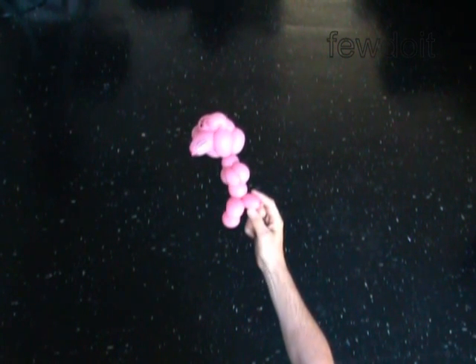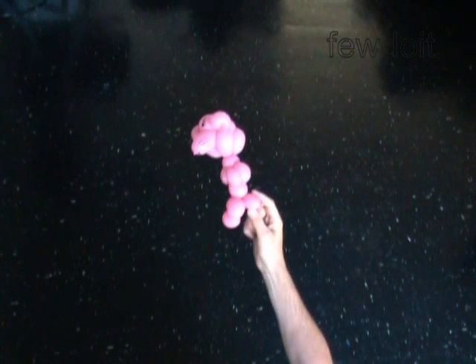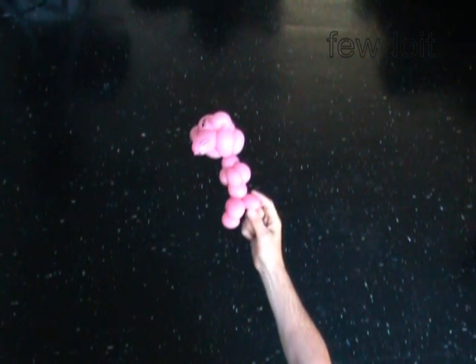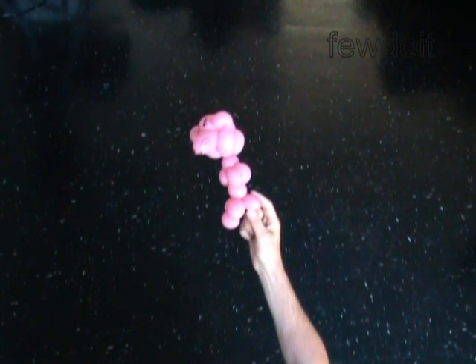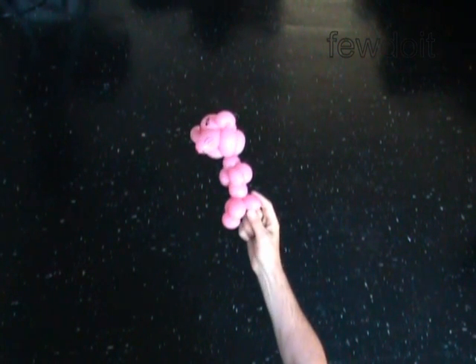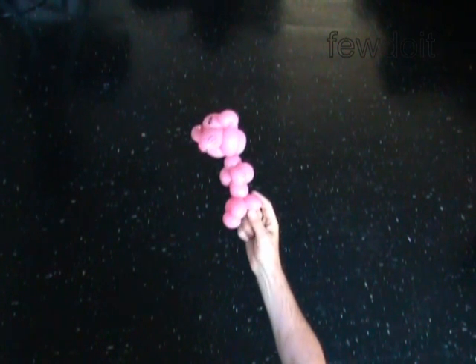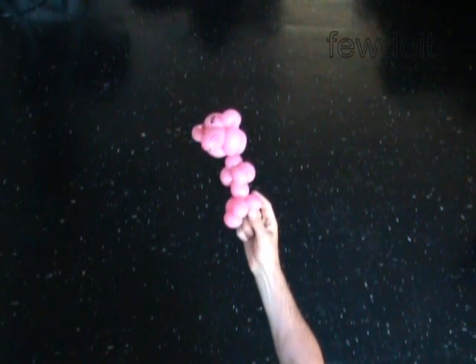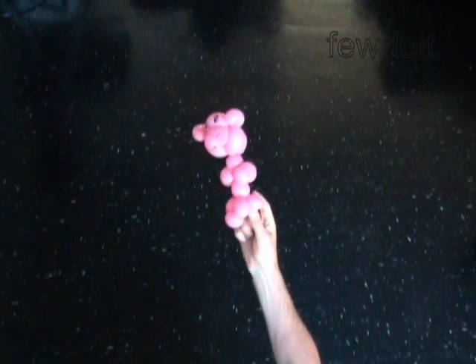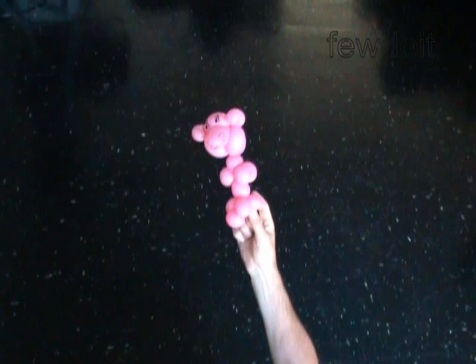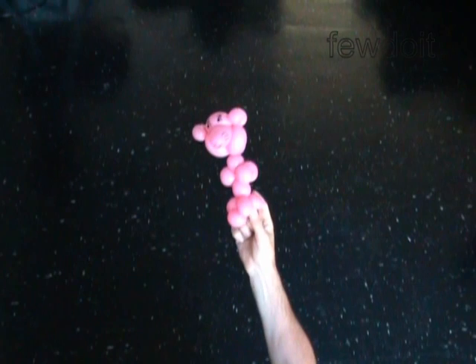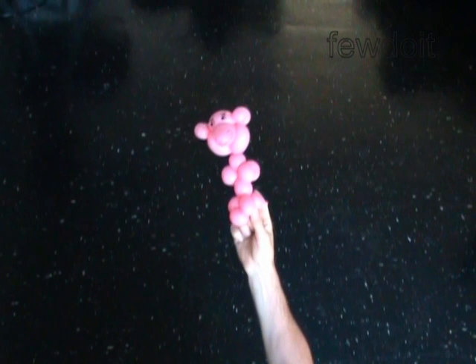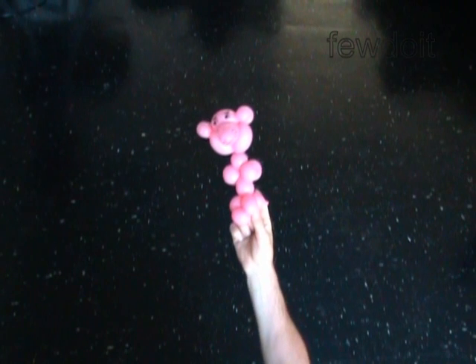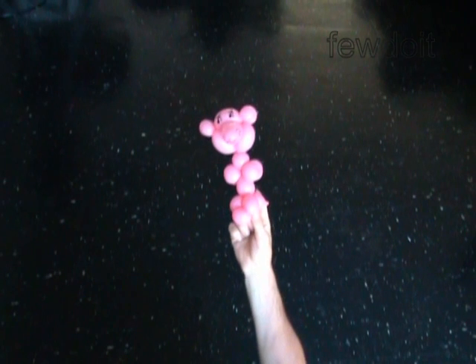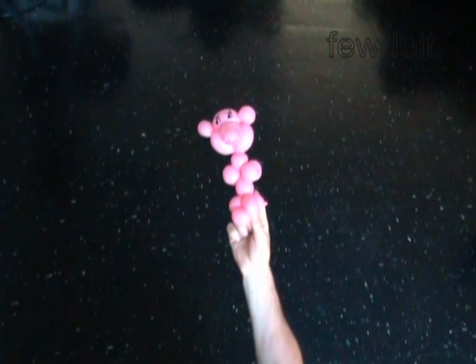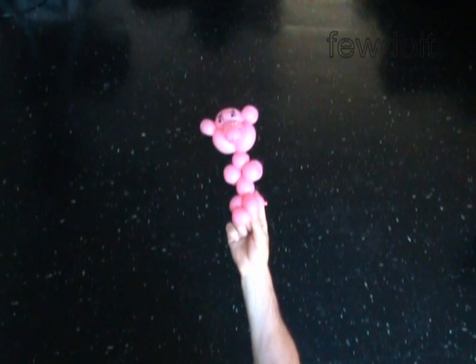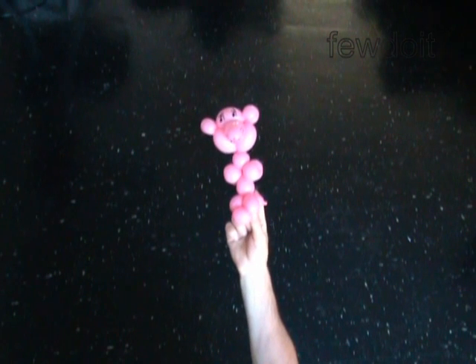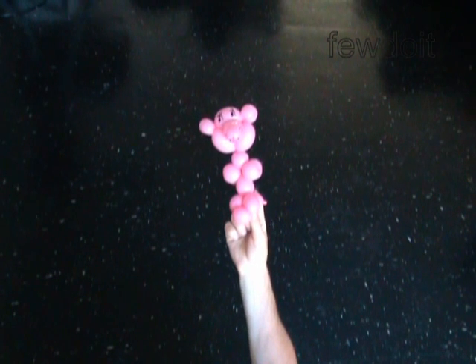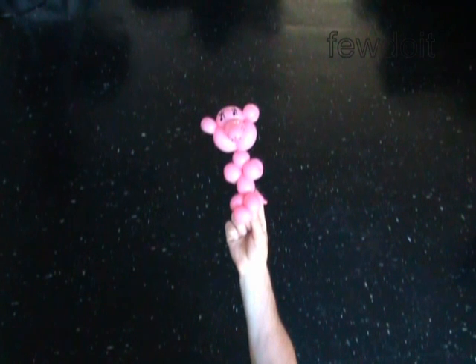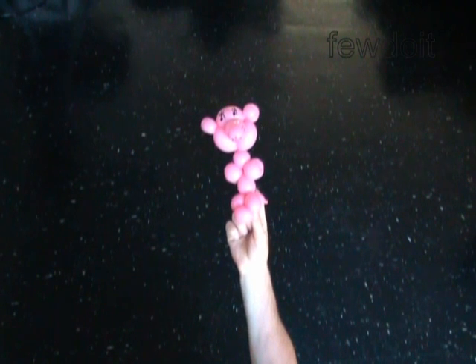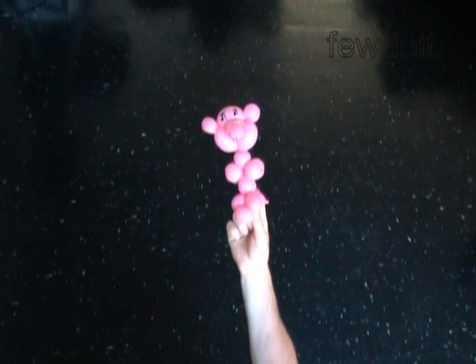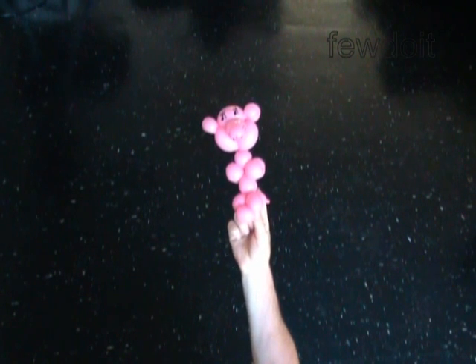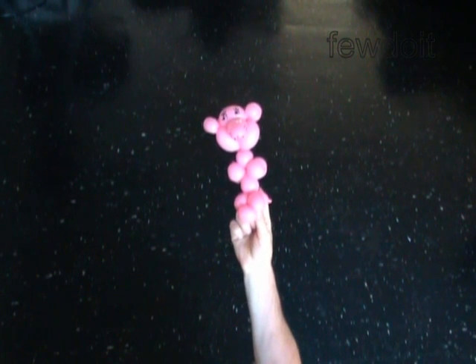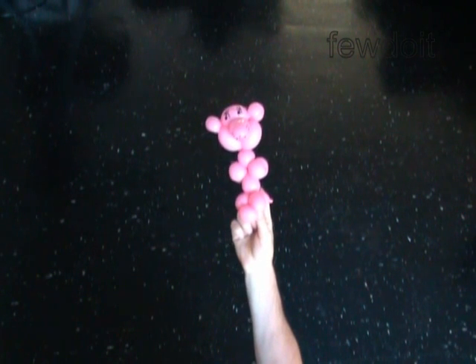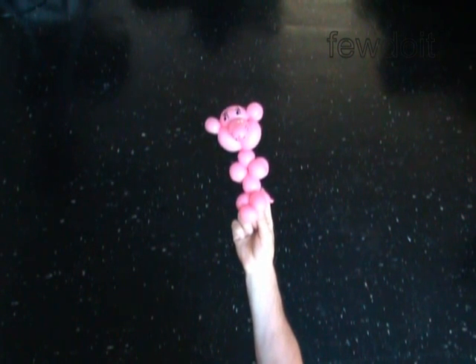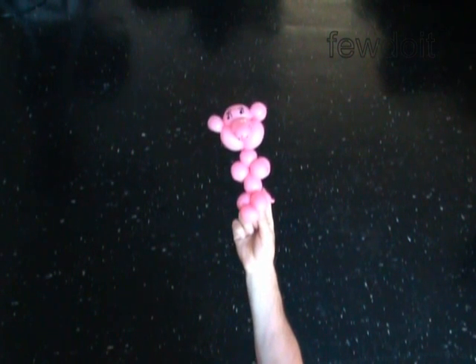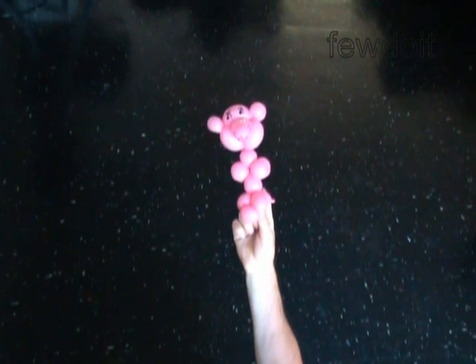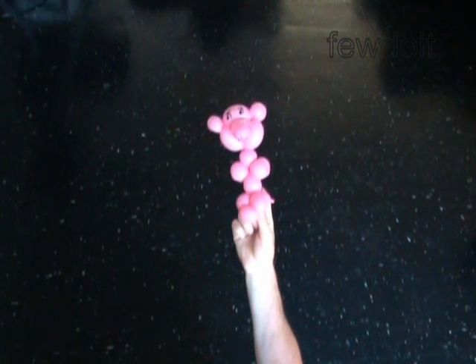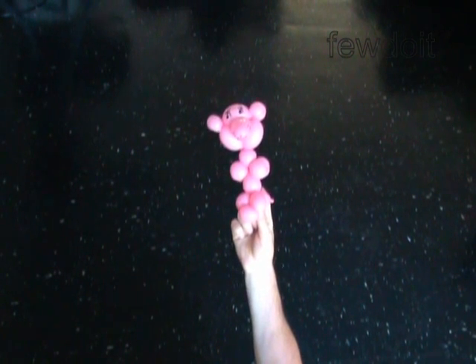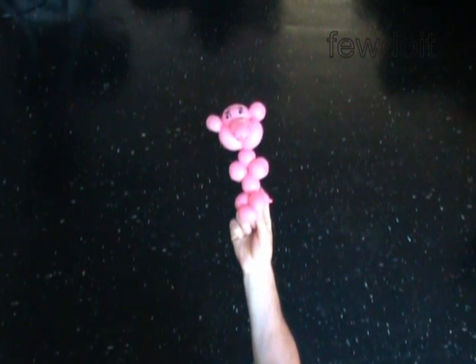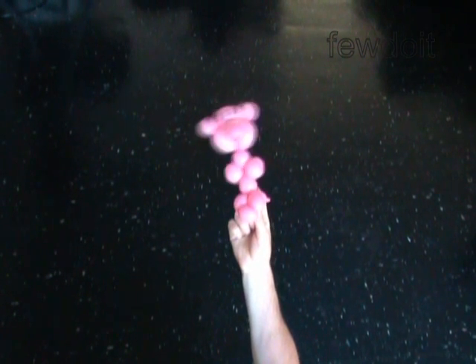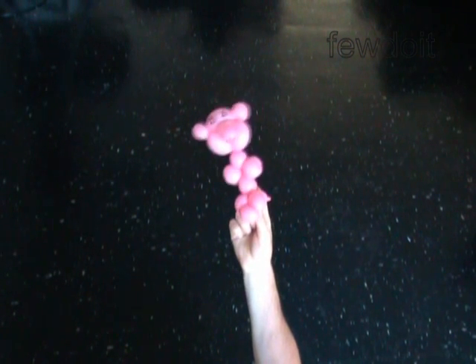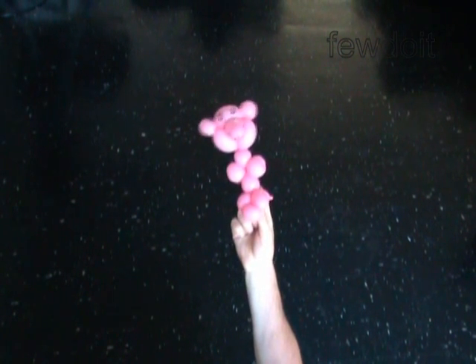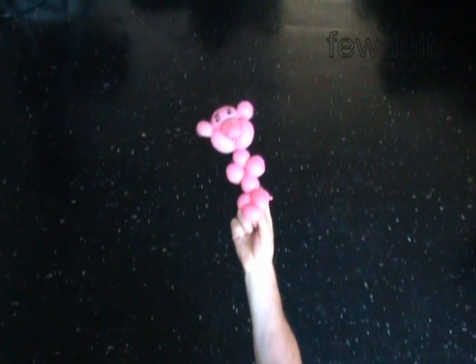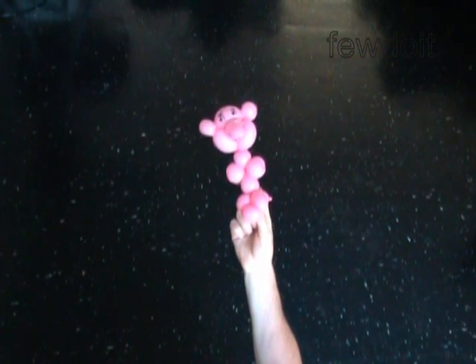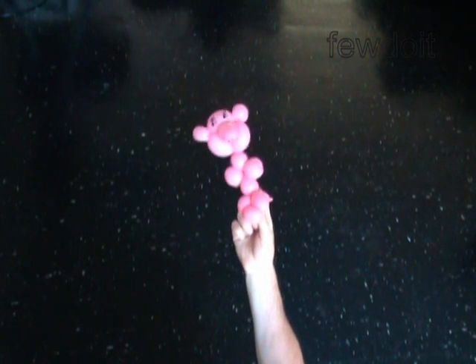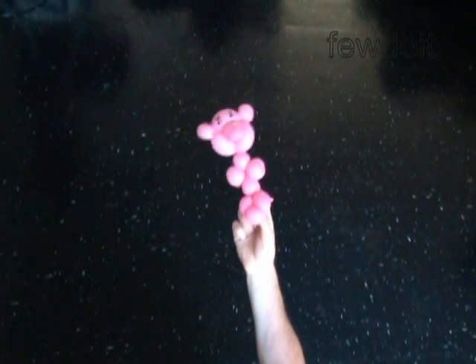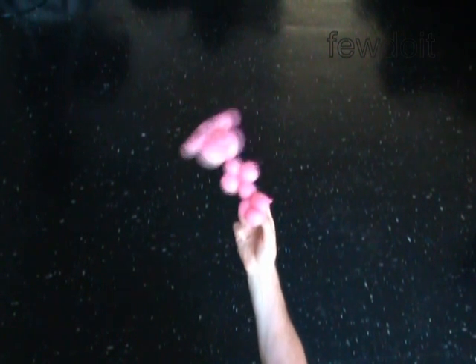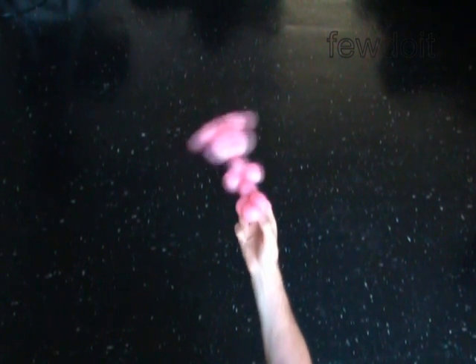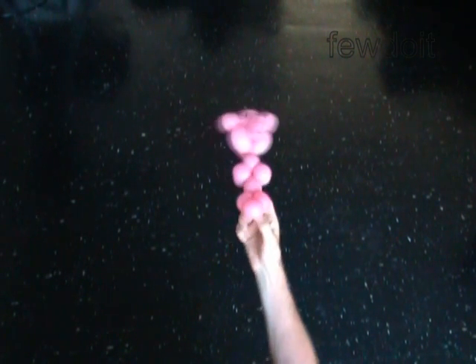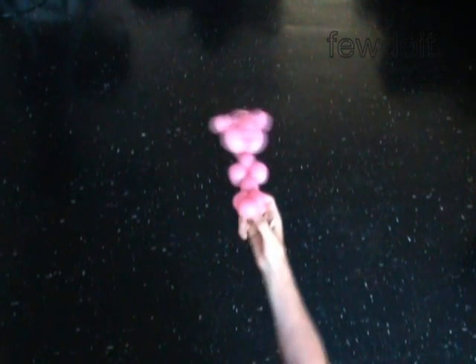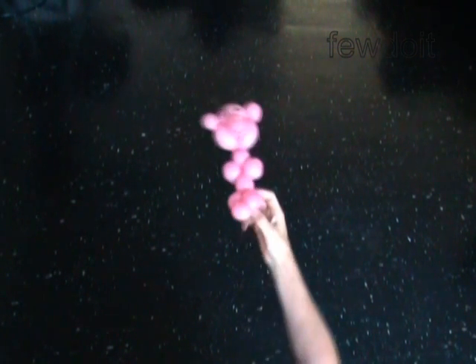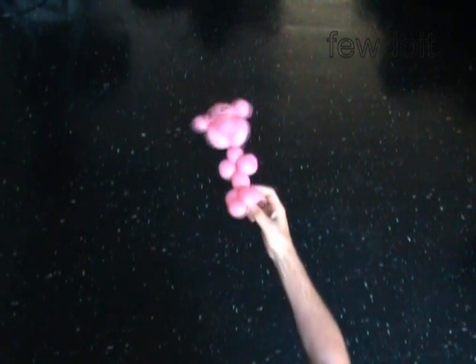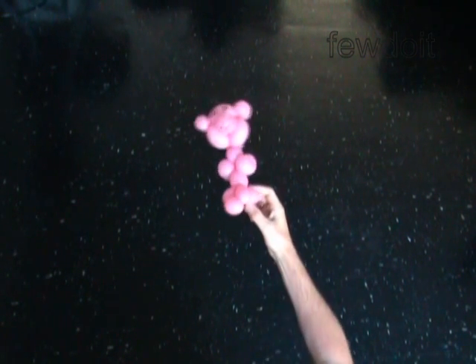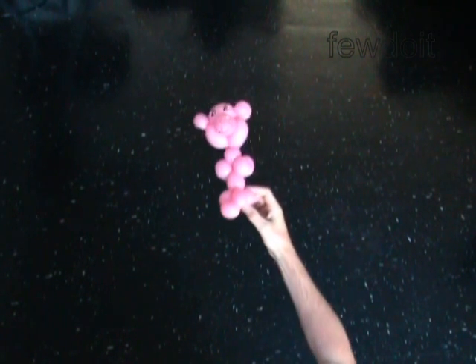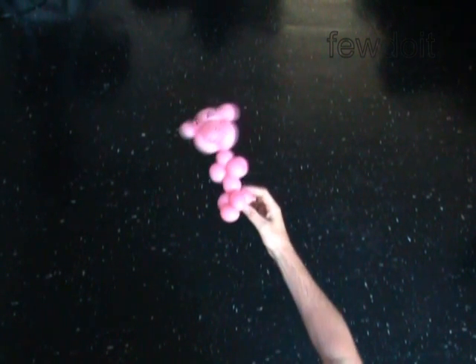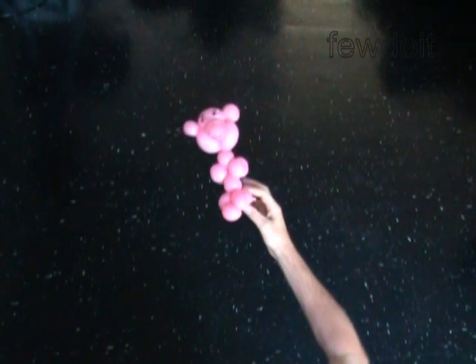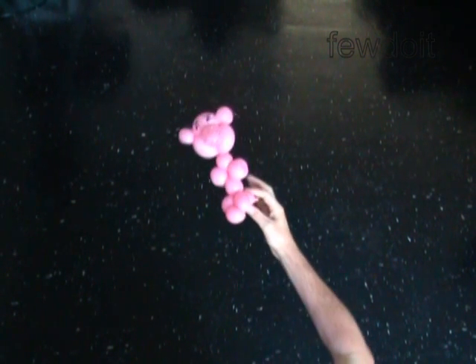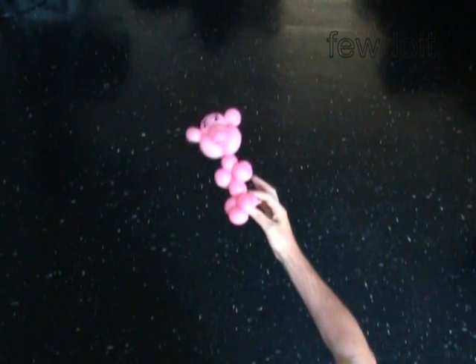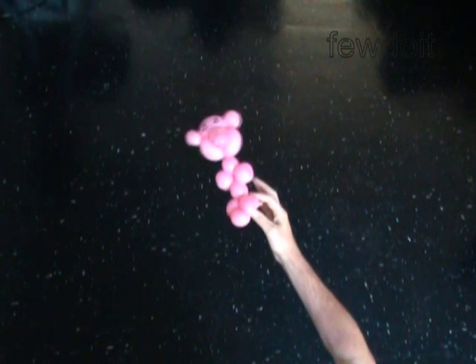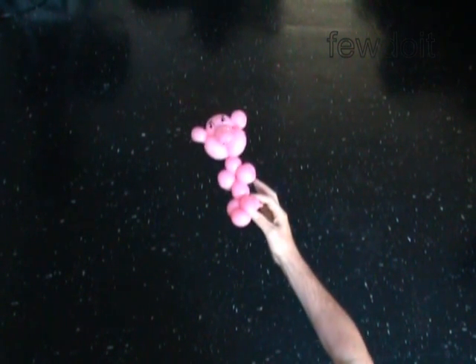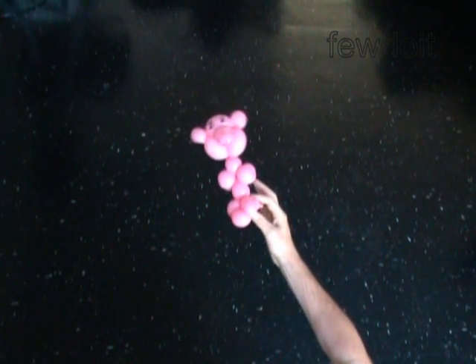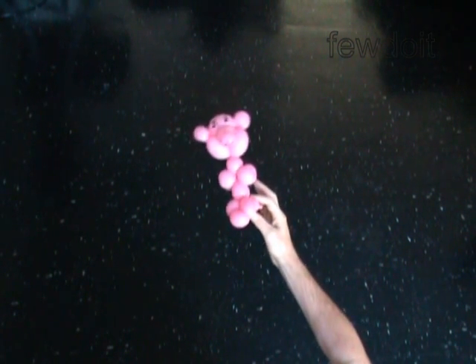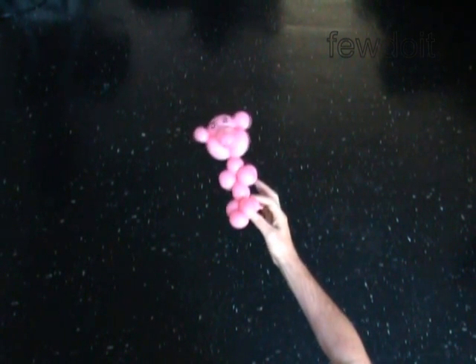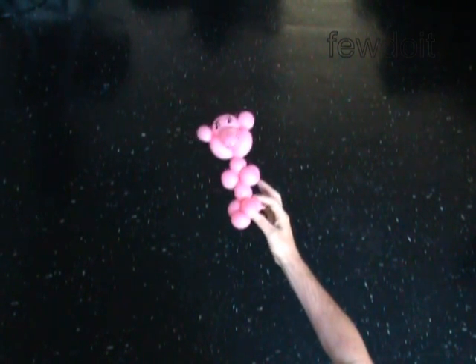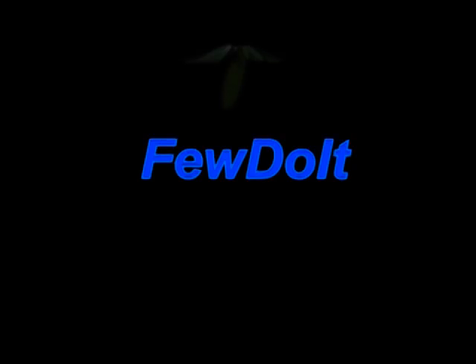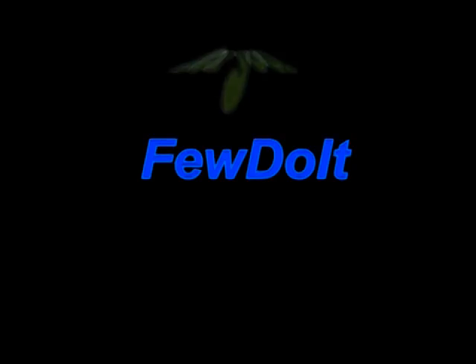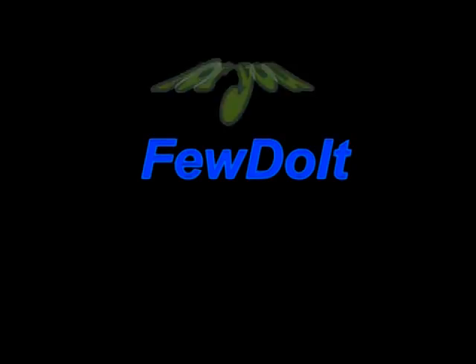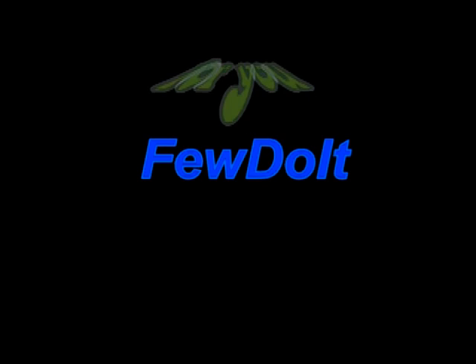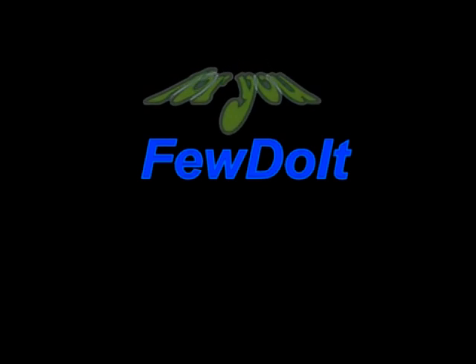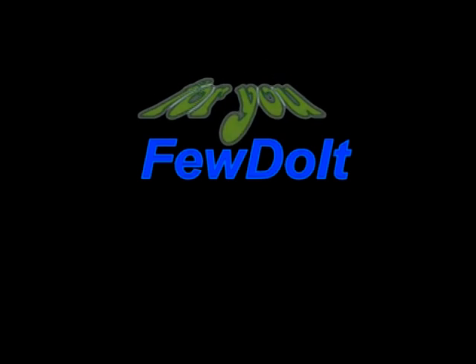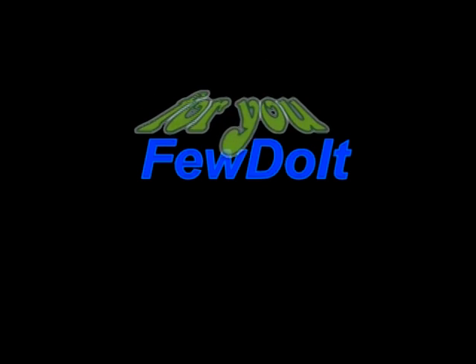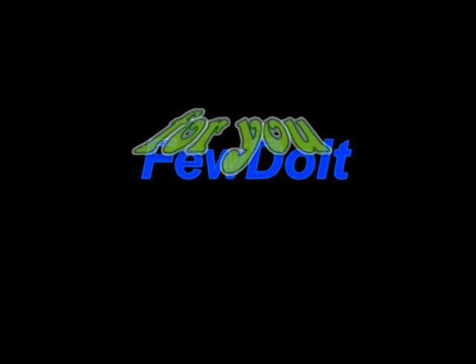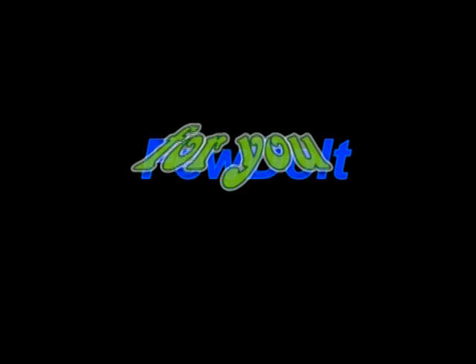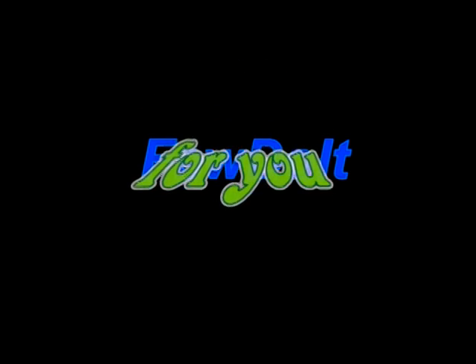Congratulations! You have made the teddy bear. Have fun!